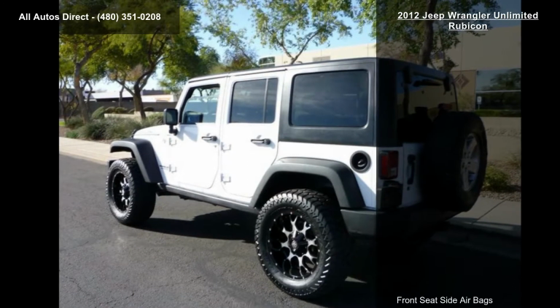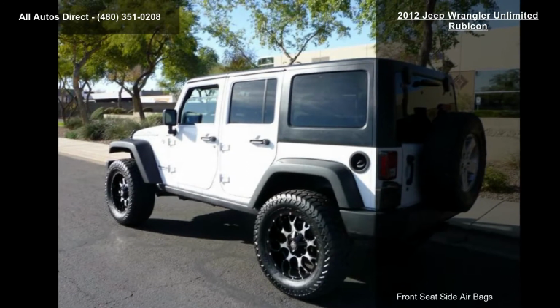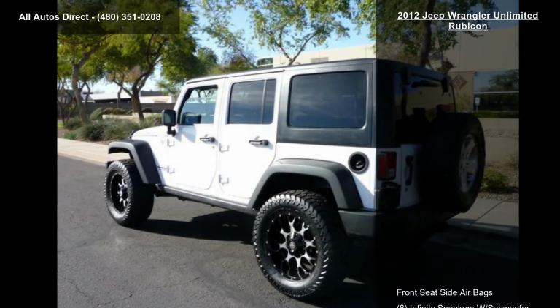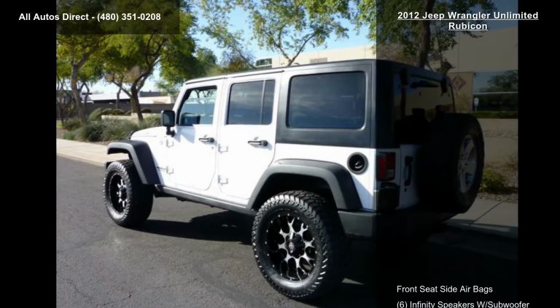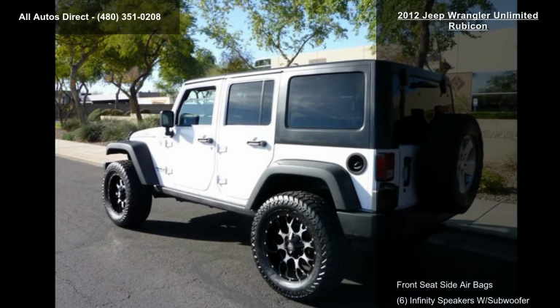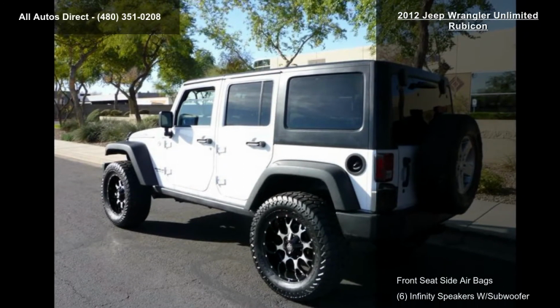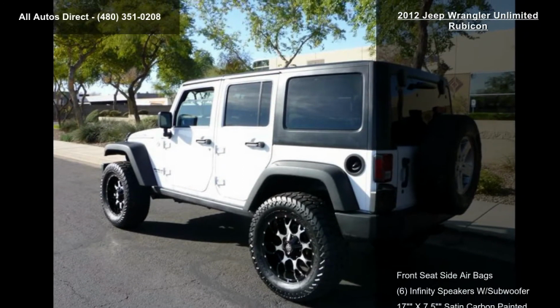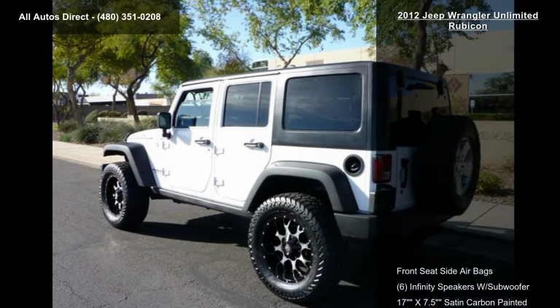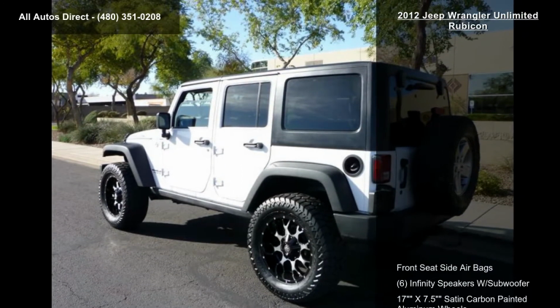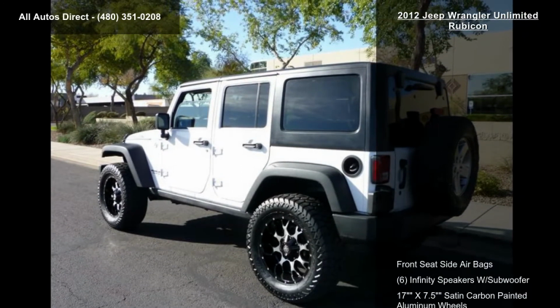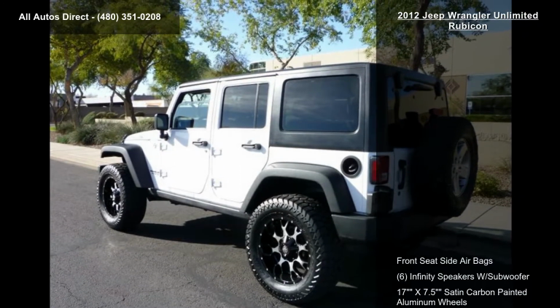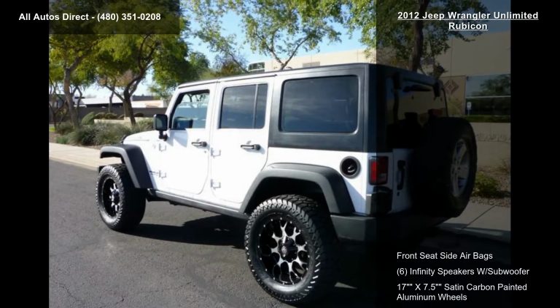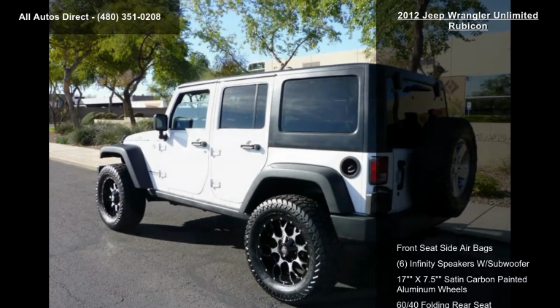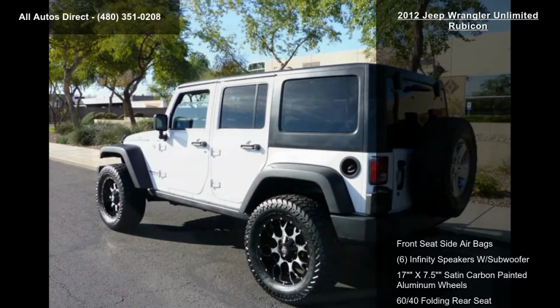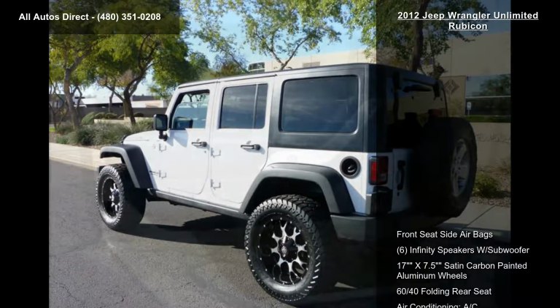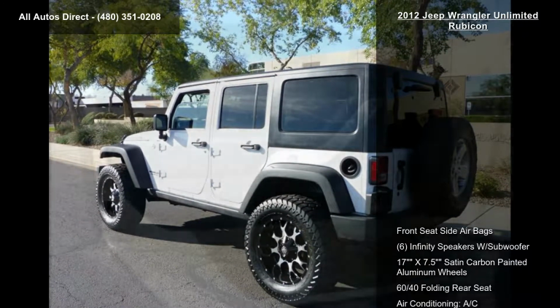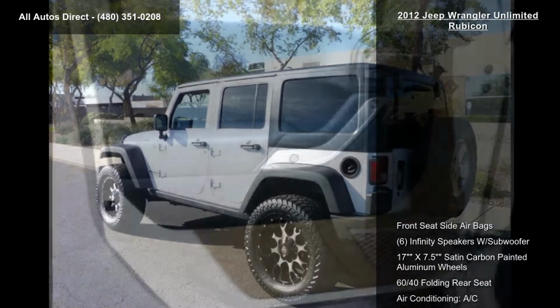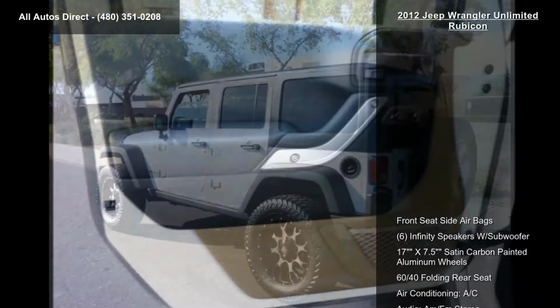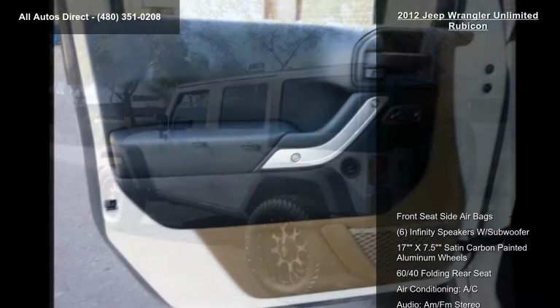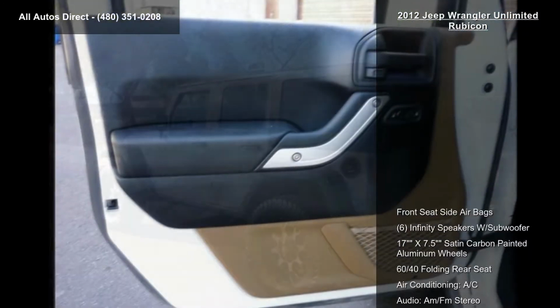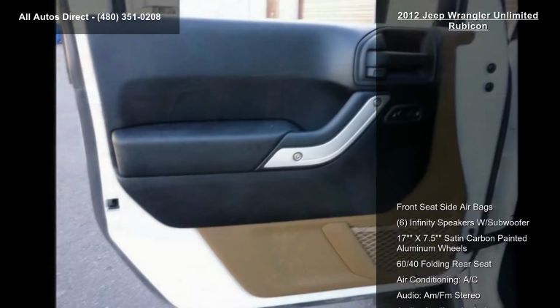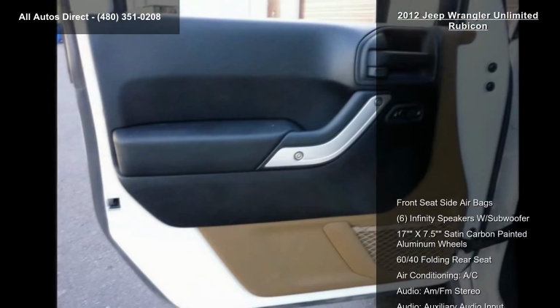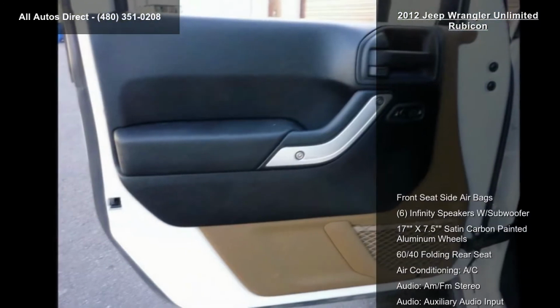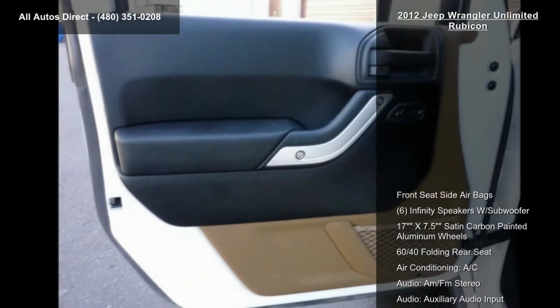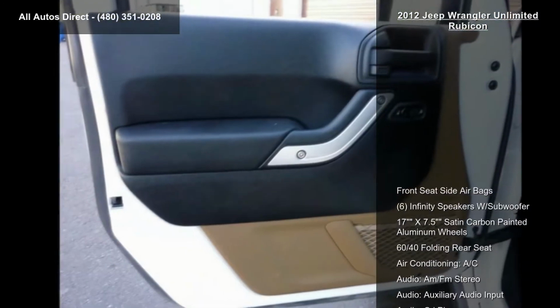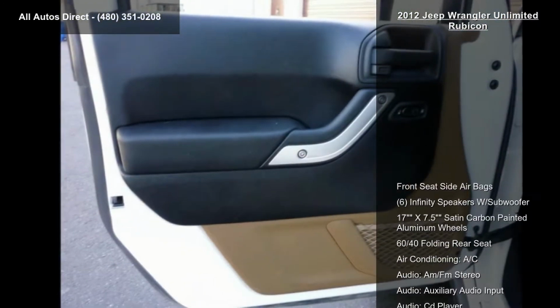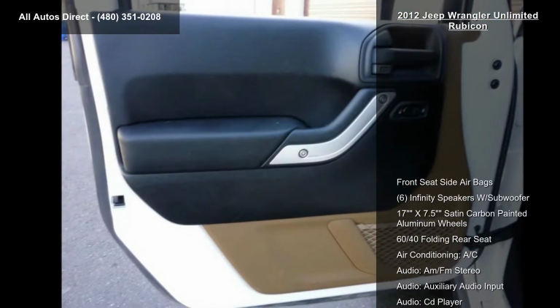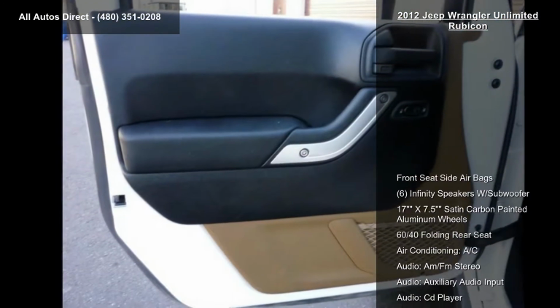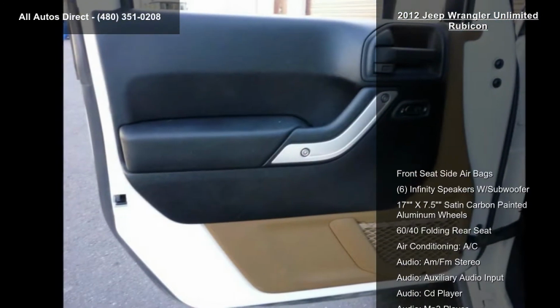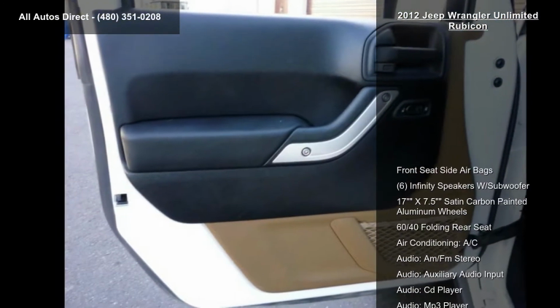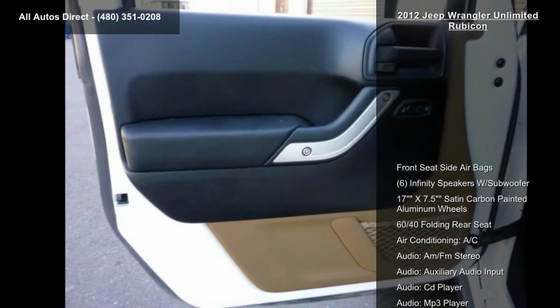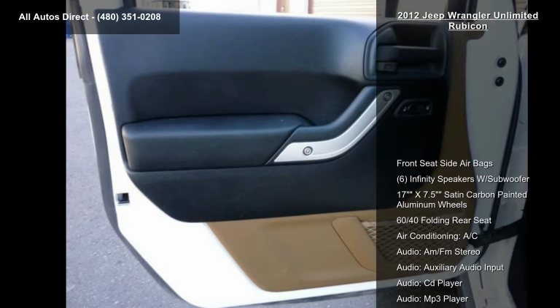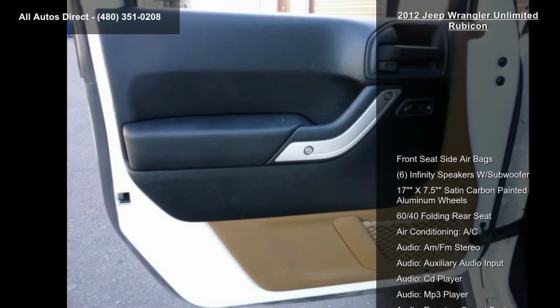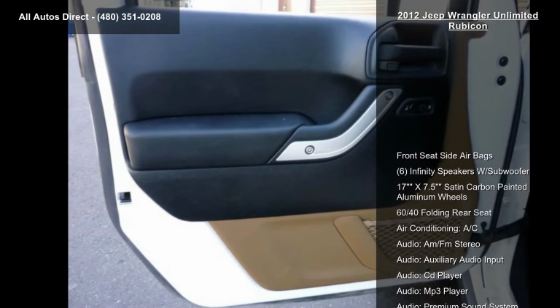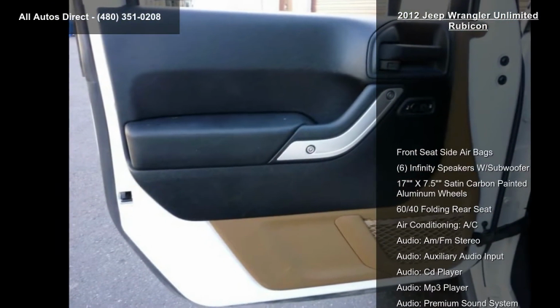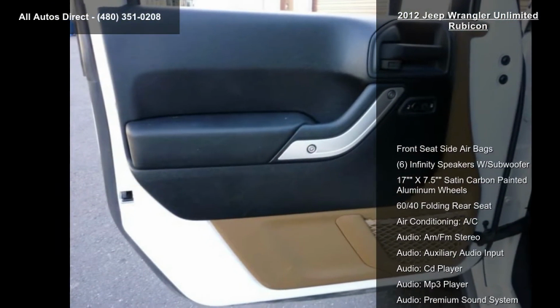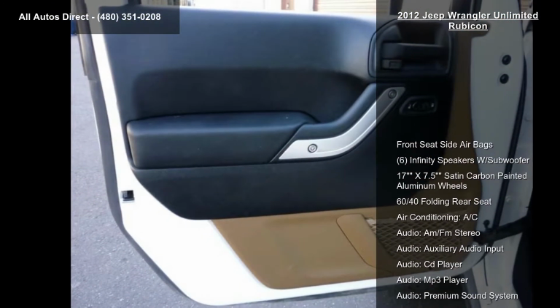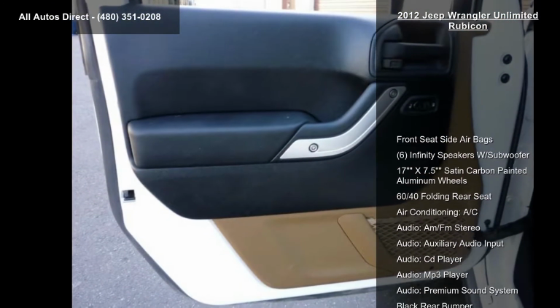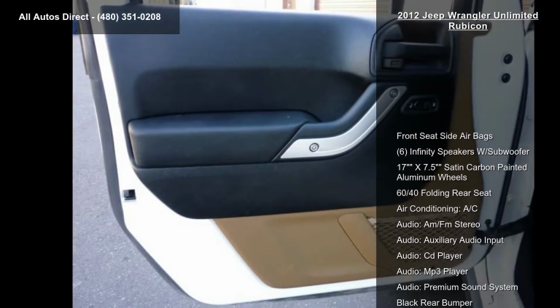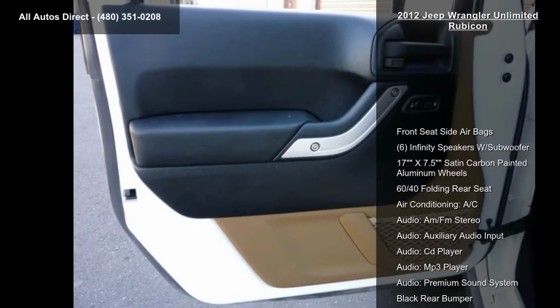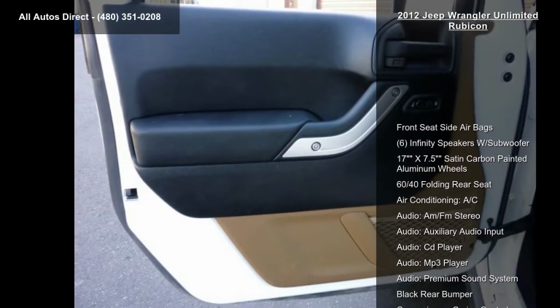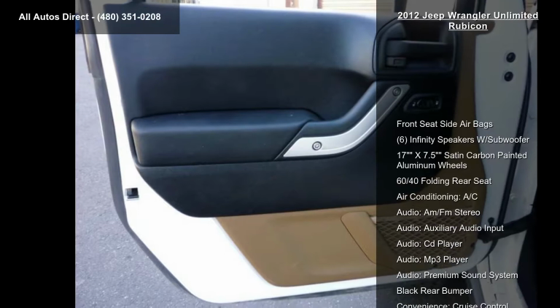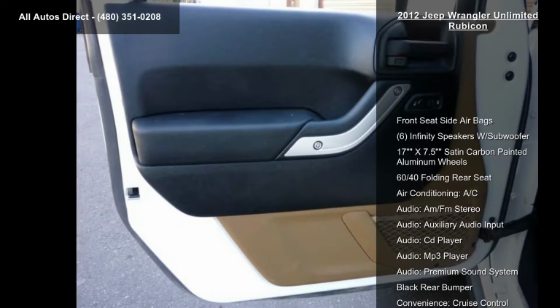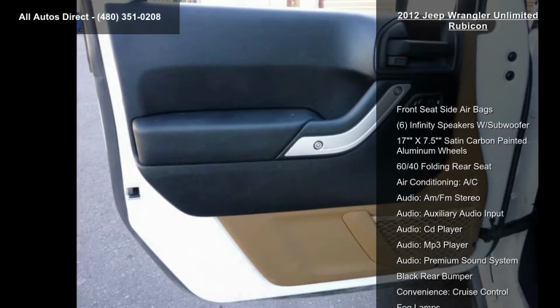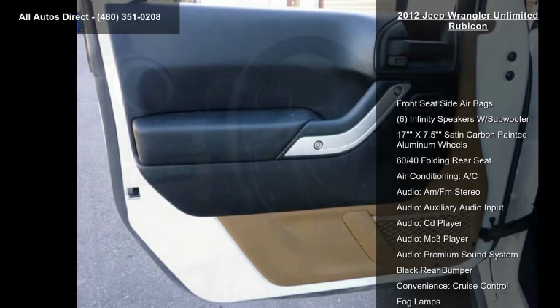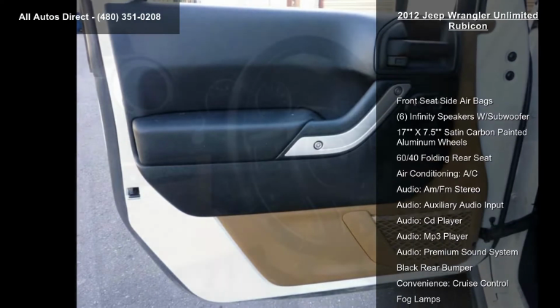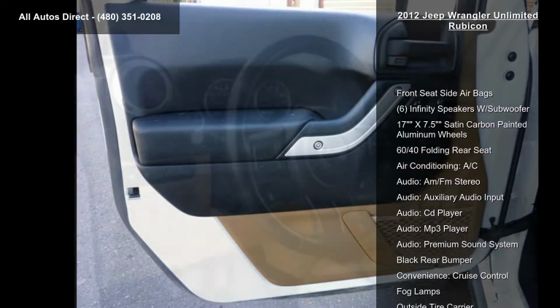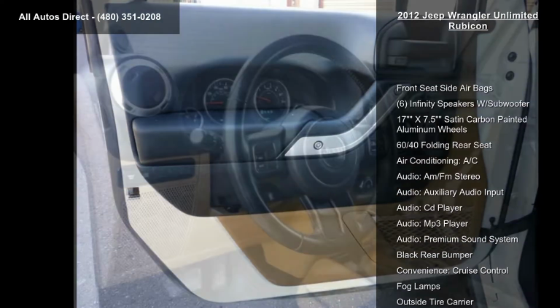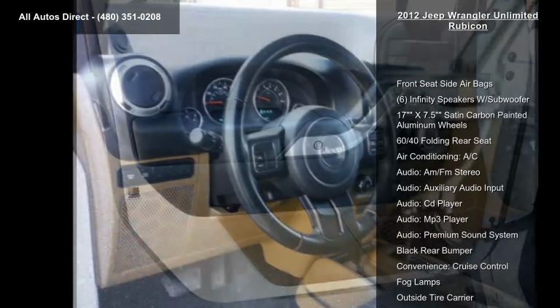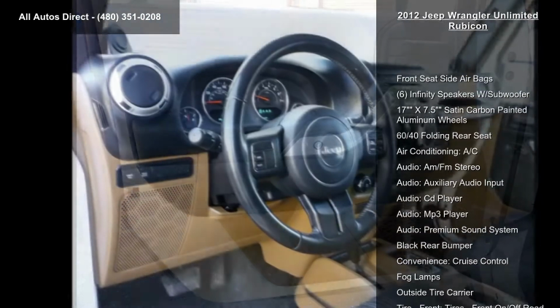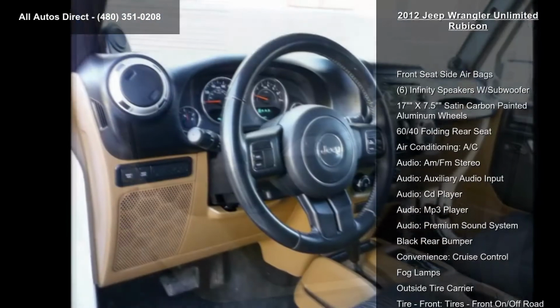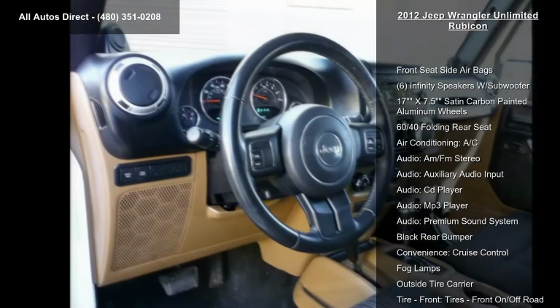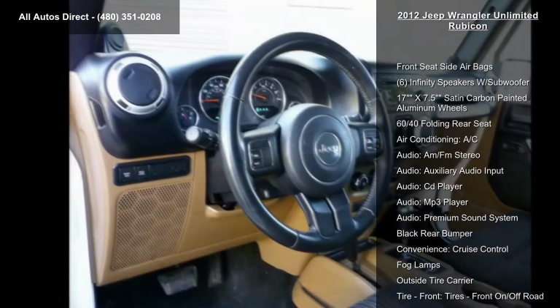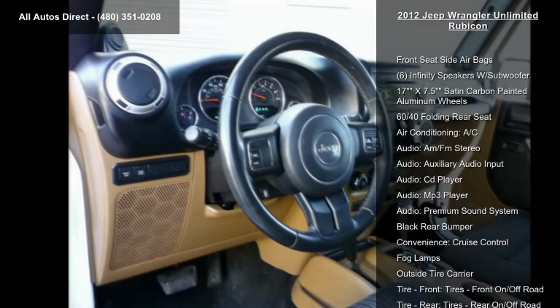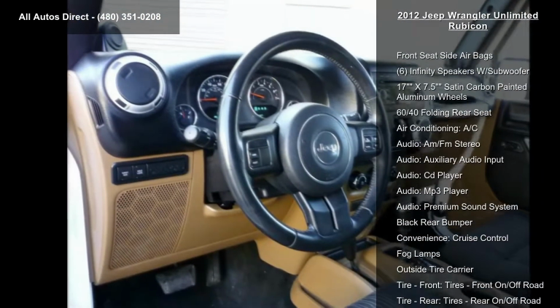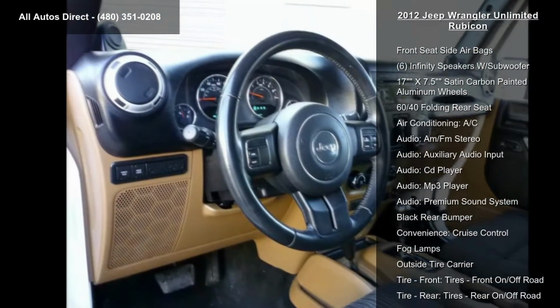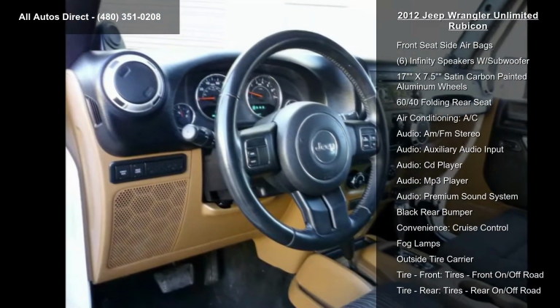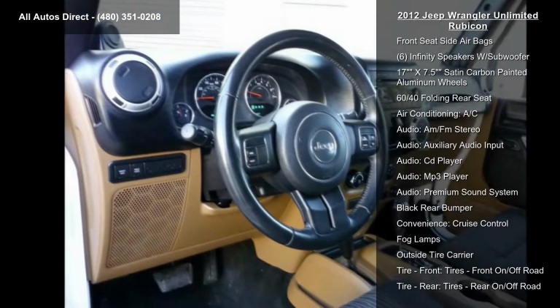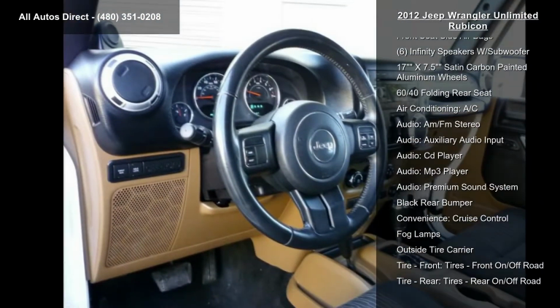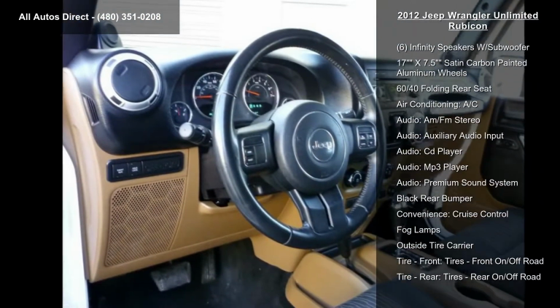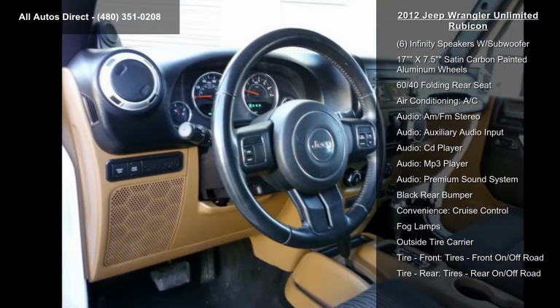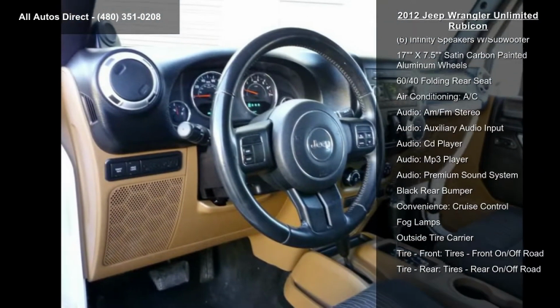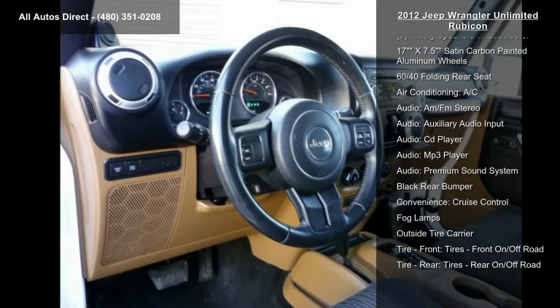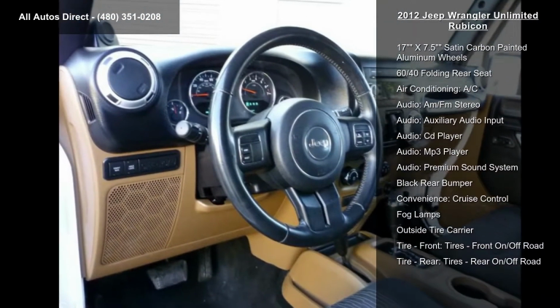AM/FM Stereo, Auxiliary Audio Input, CD Player, and MP3 Player.